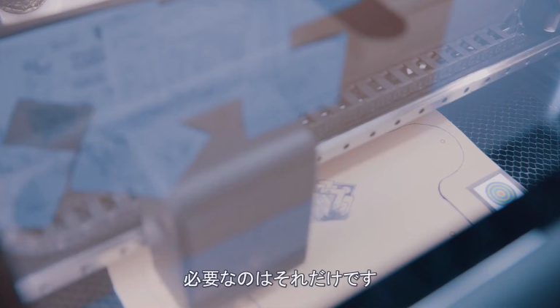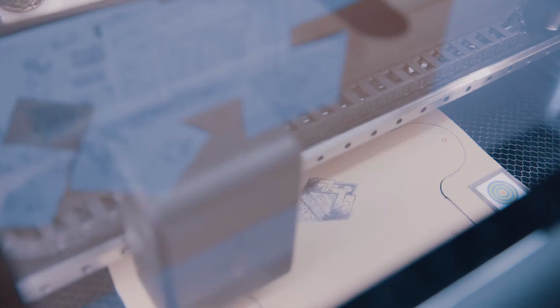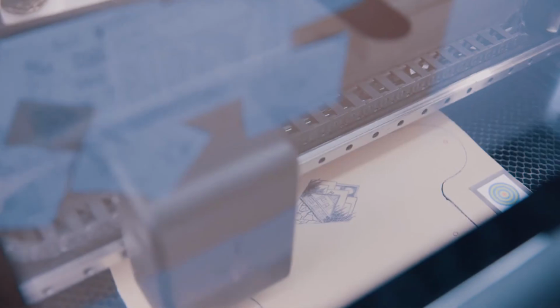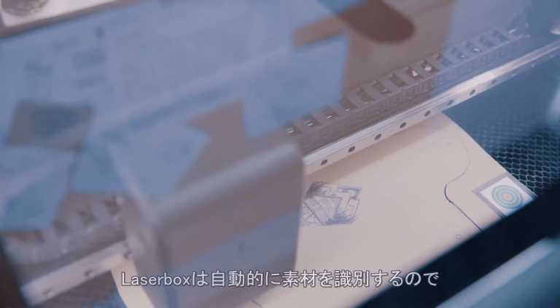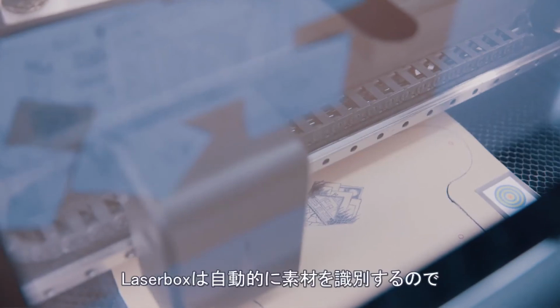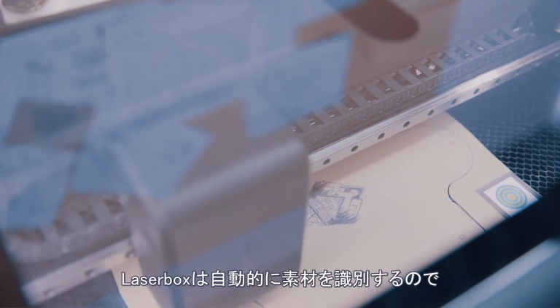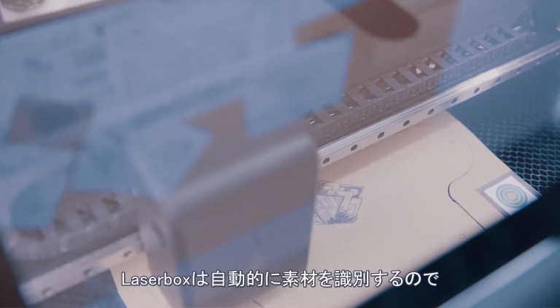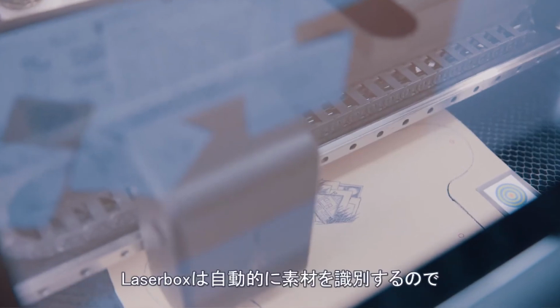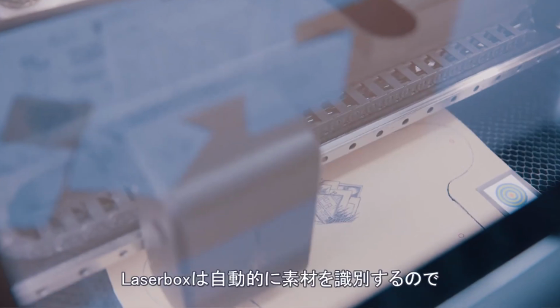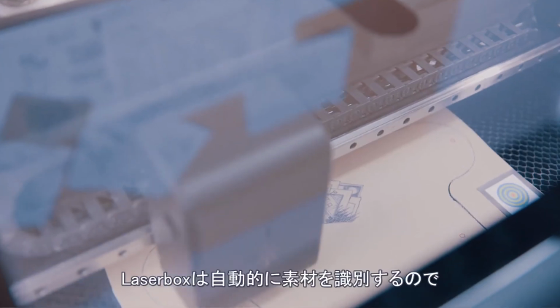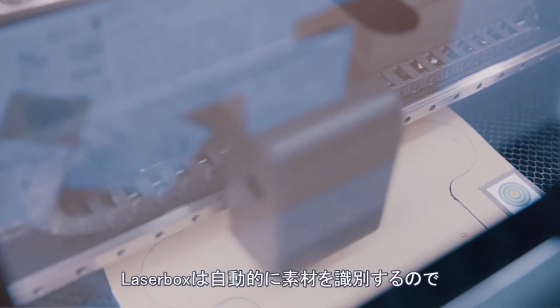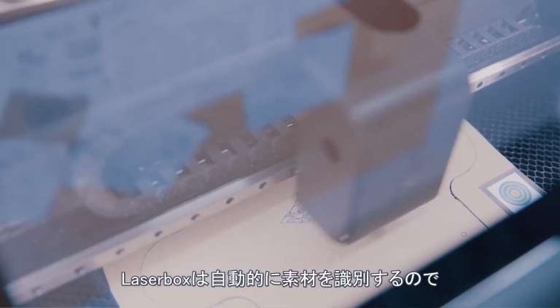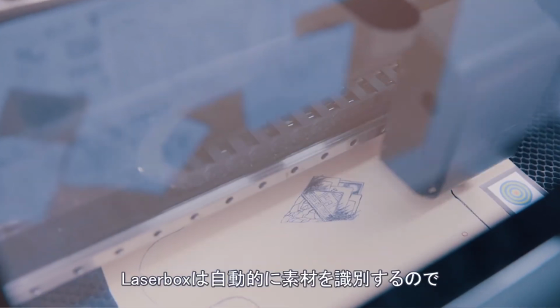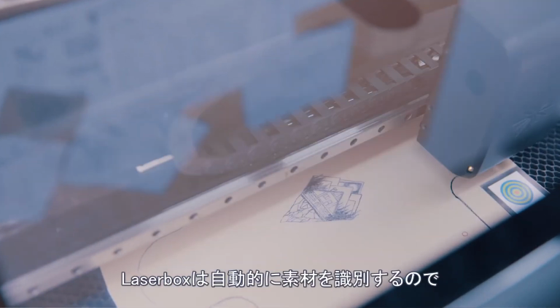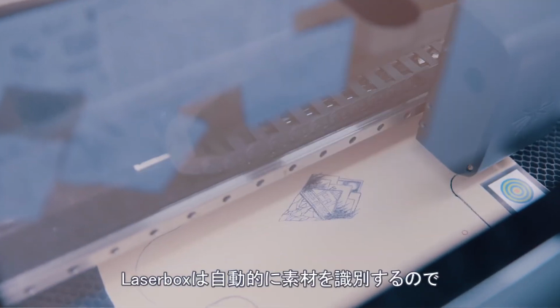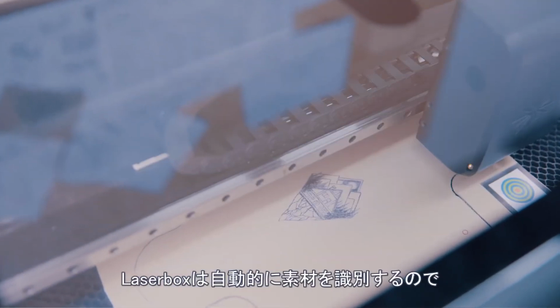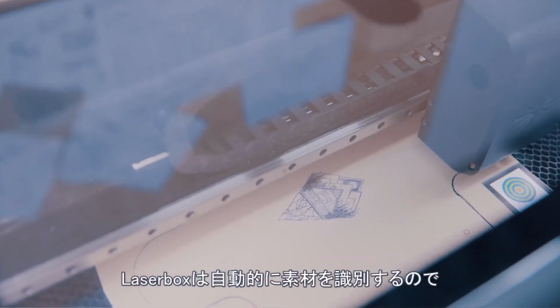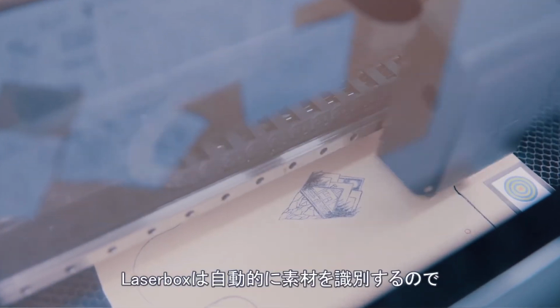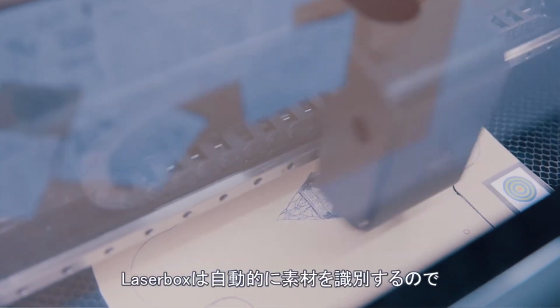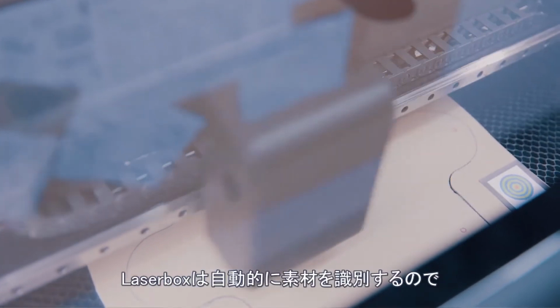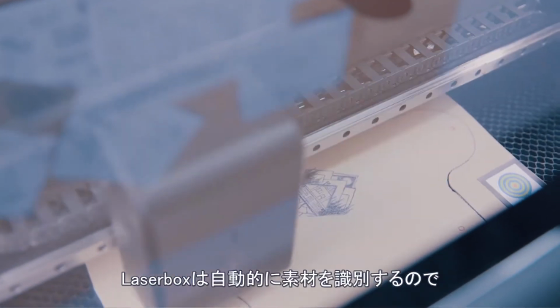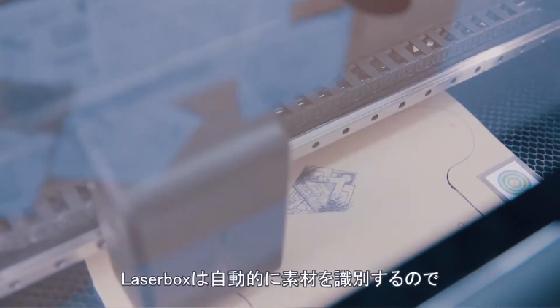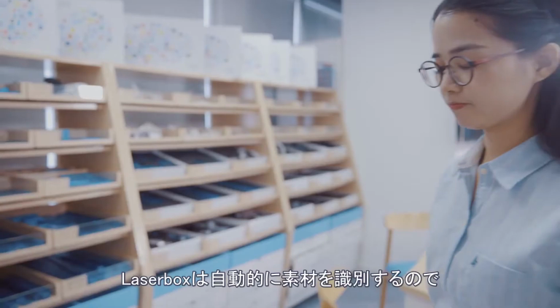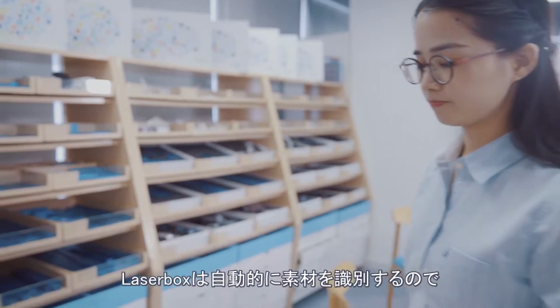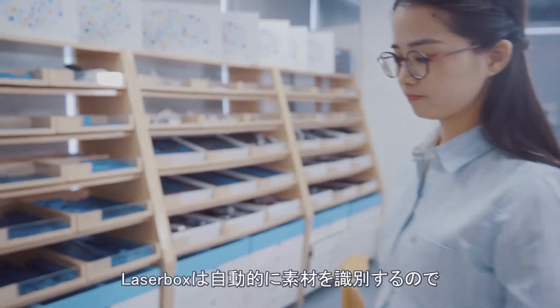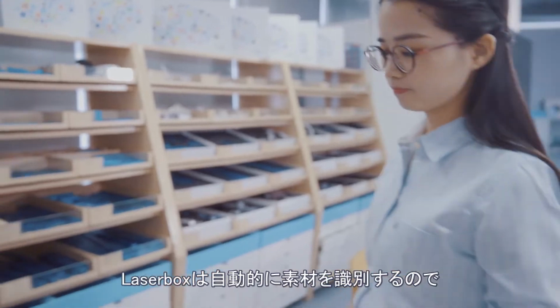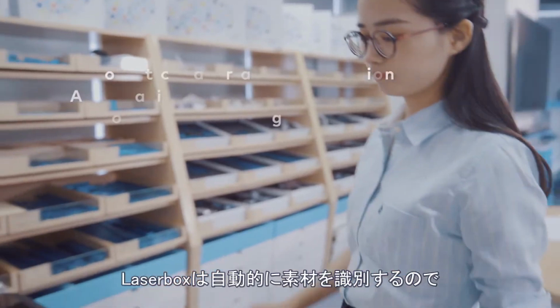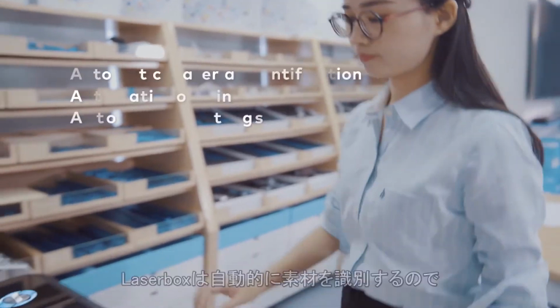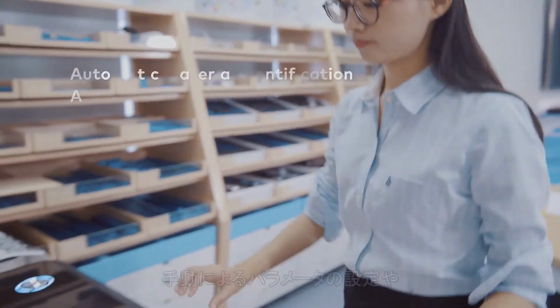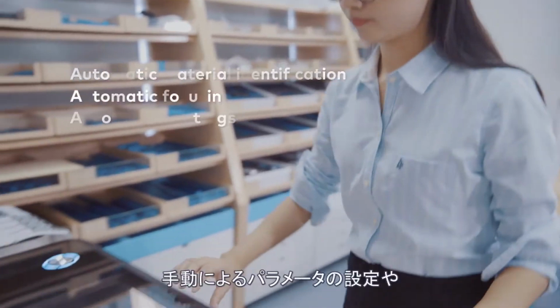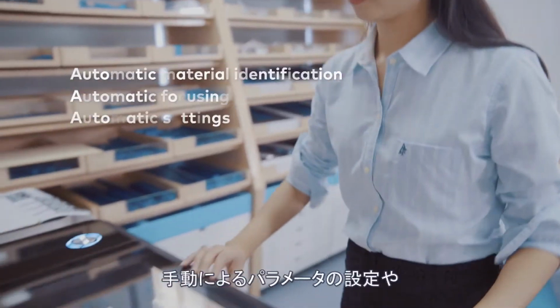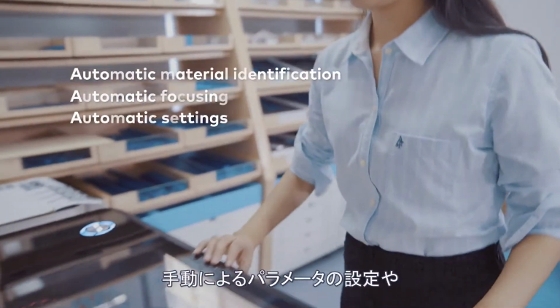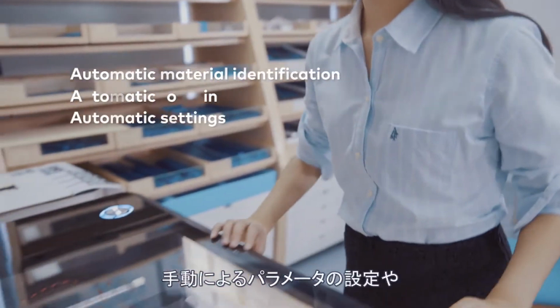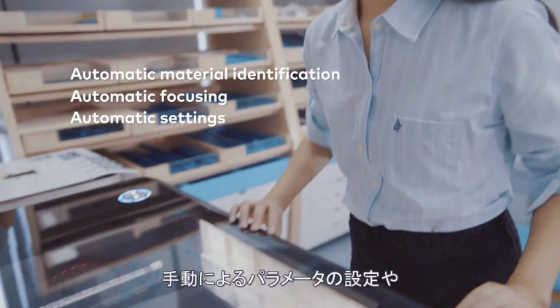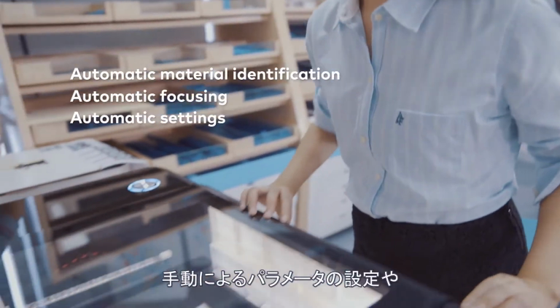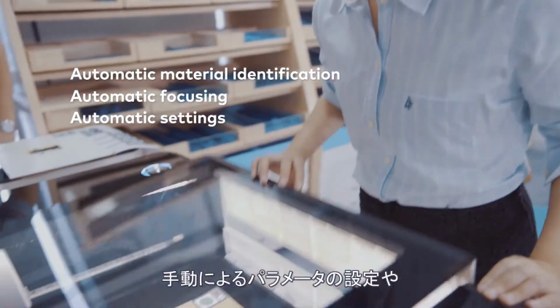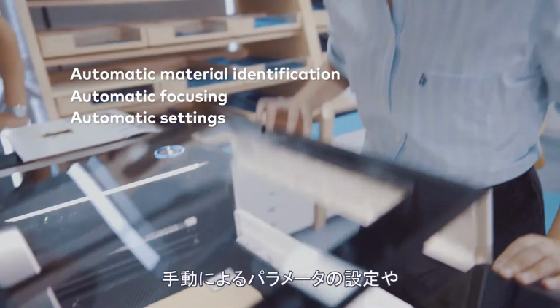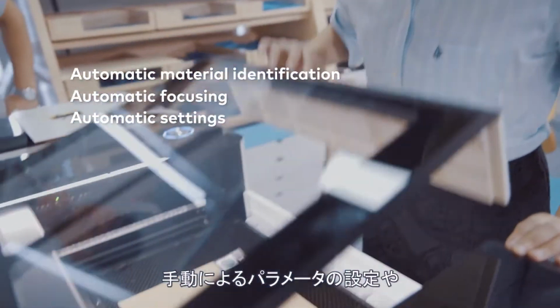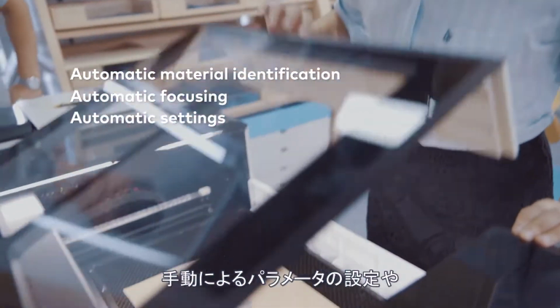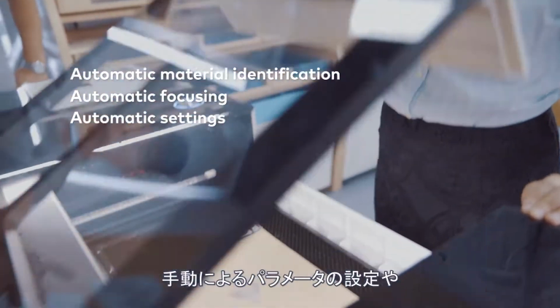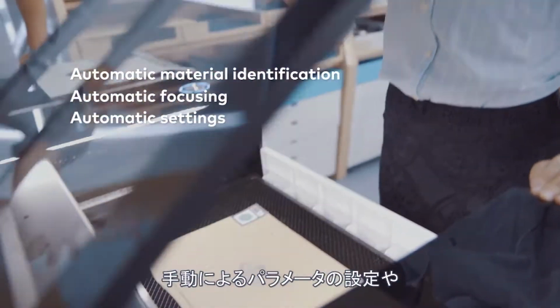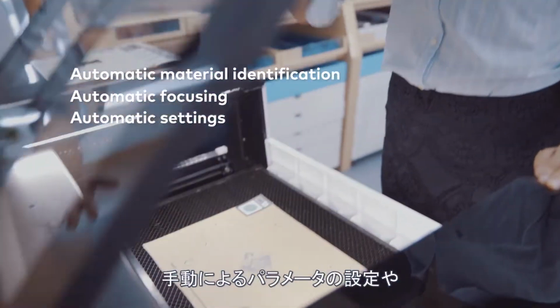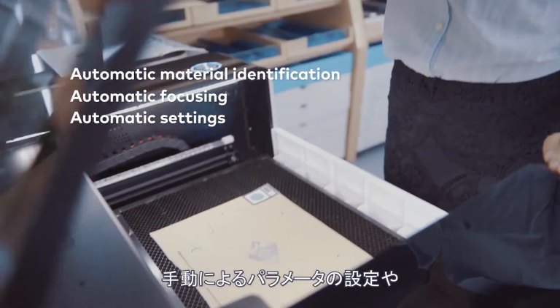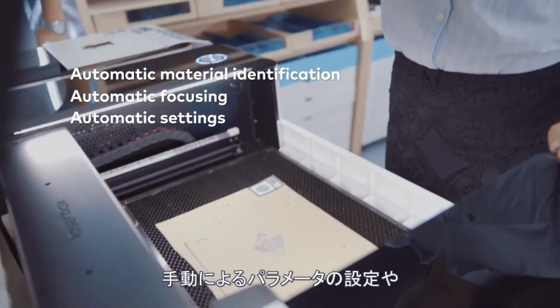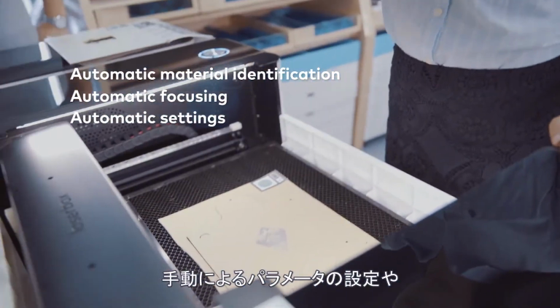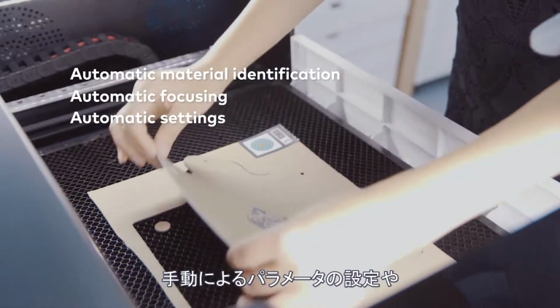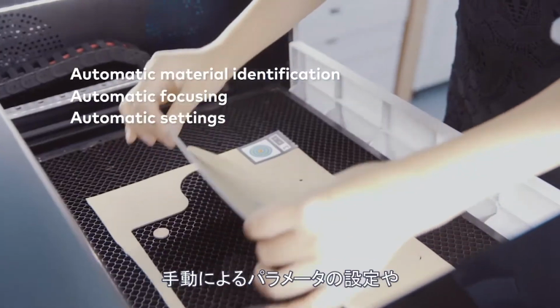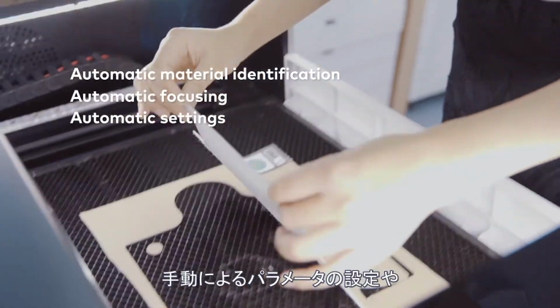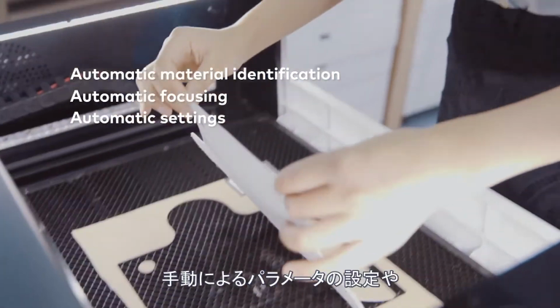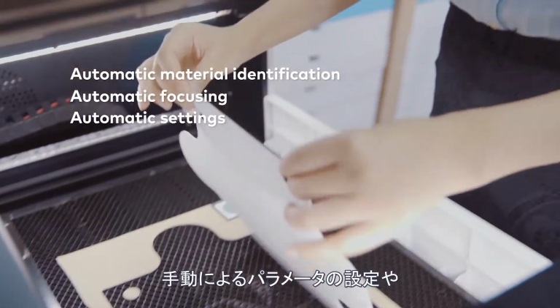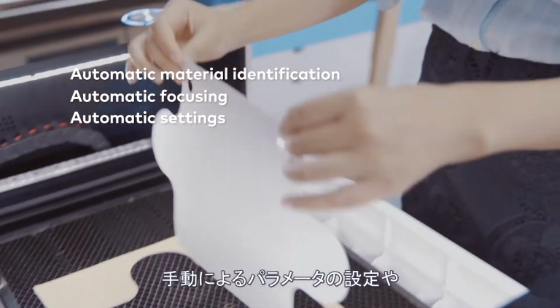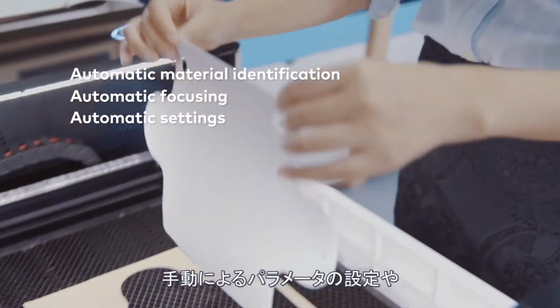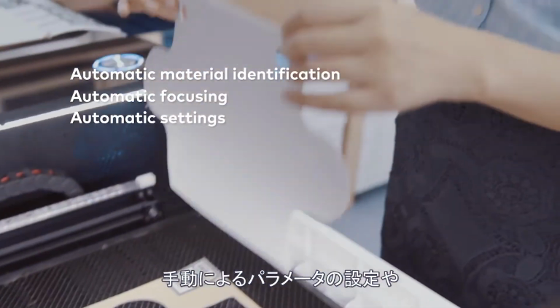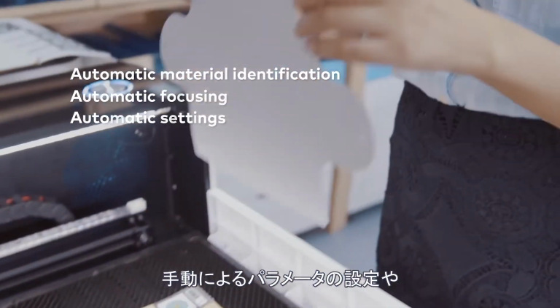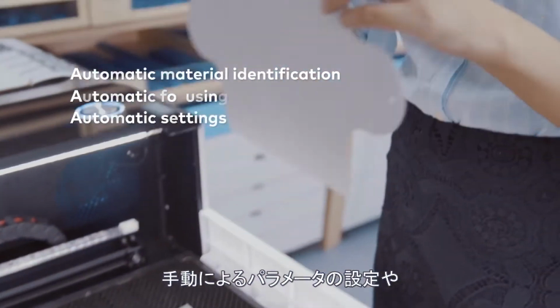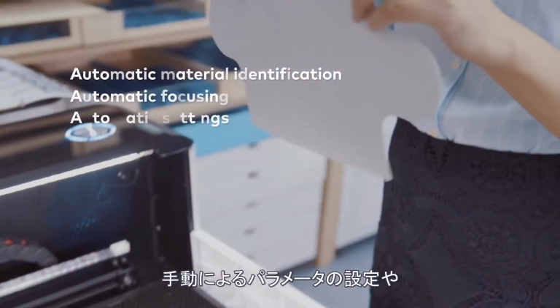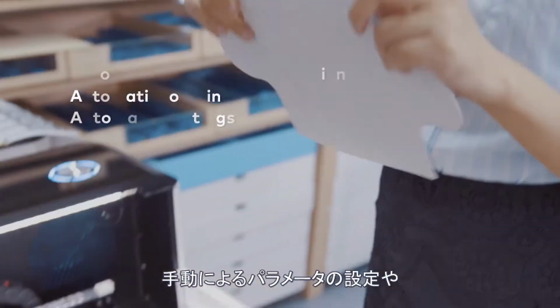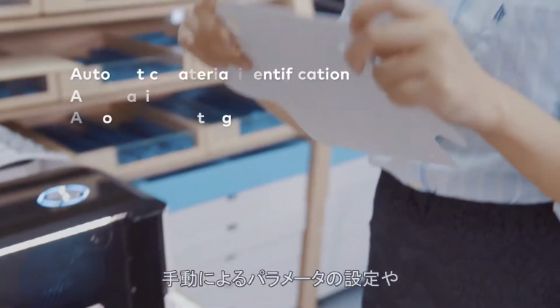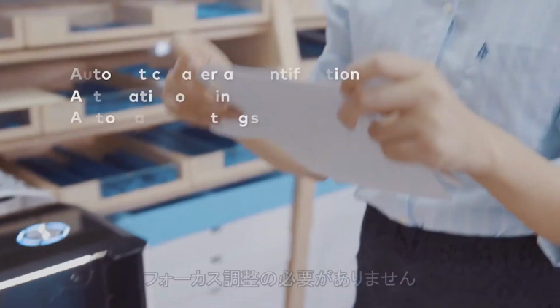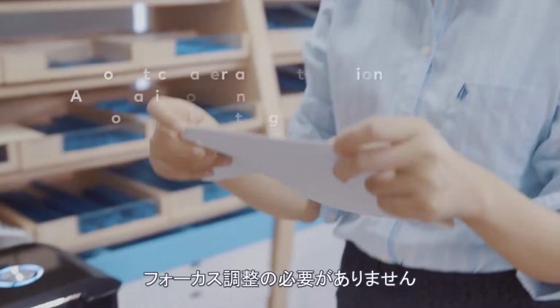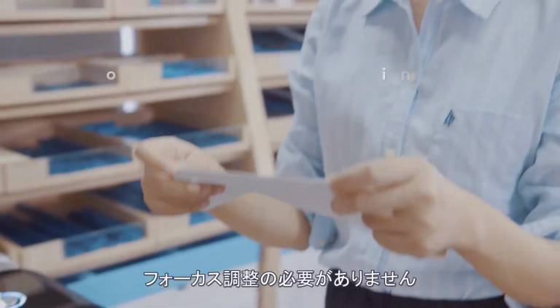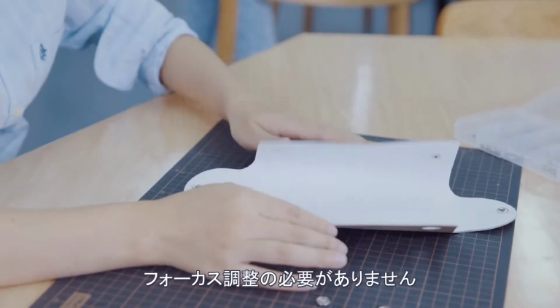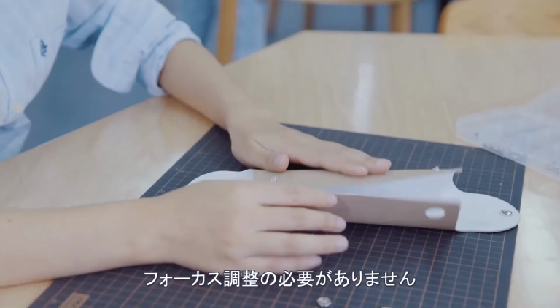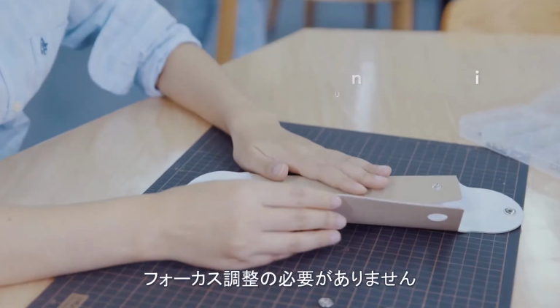Laserbox automatically identifies the material, eliminating the need for manually setting parameters or adjusting focus.